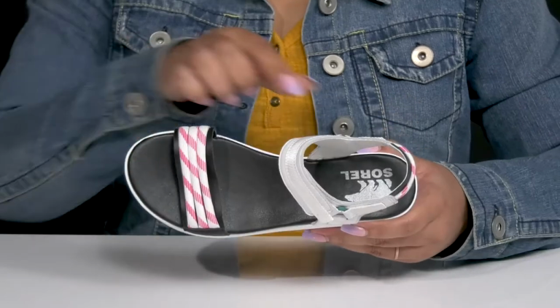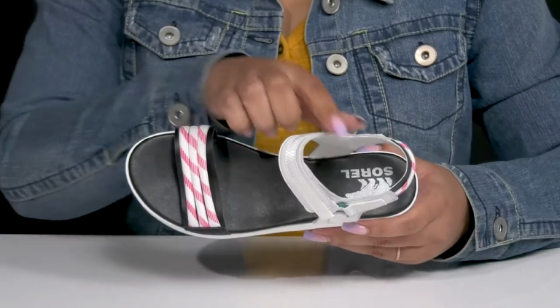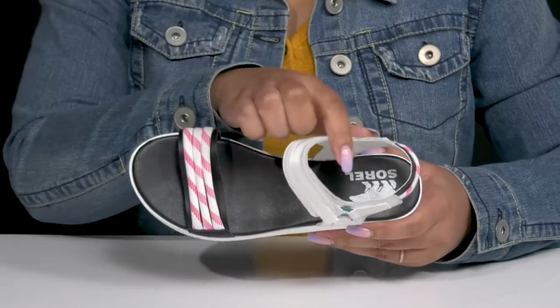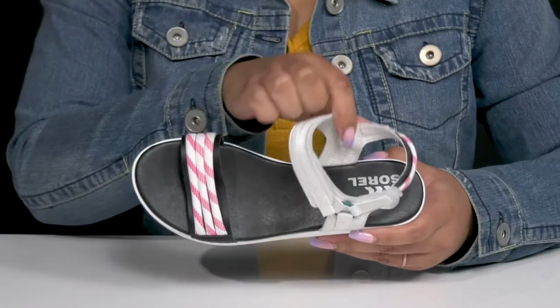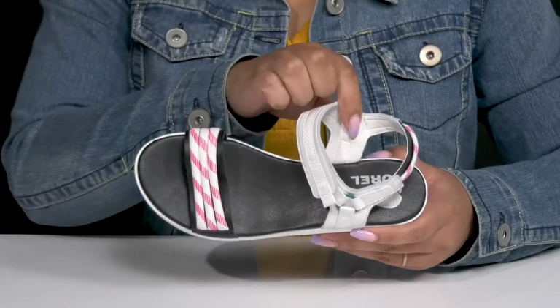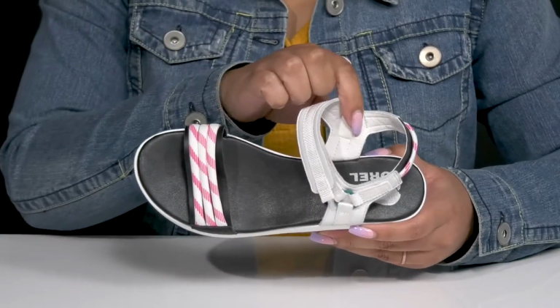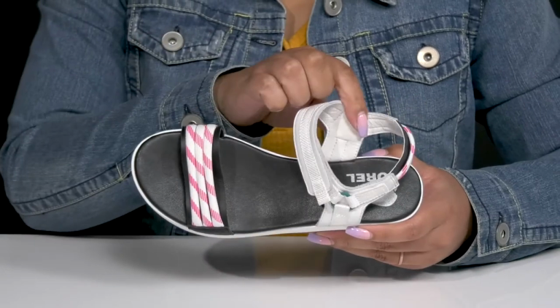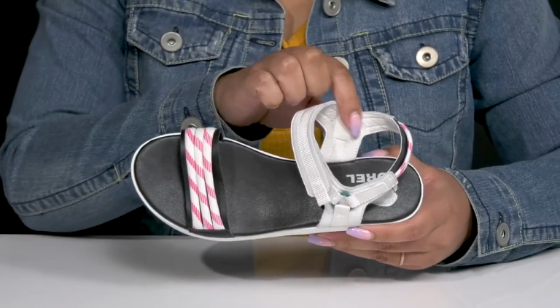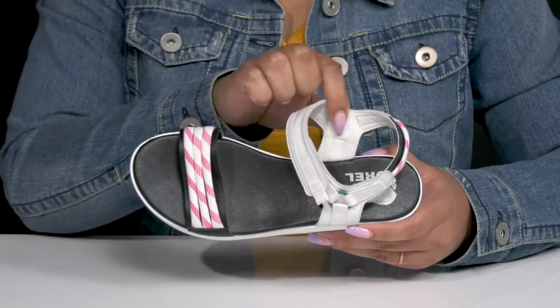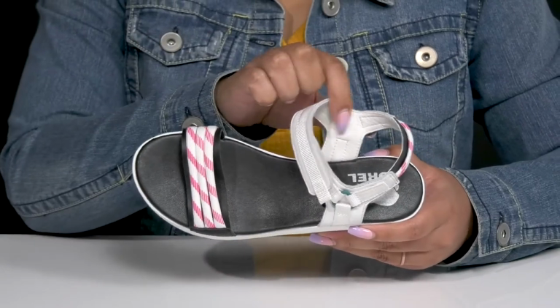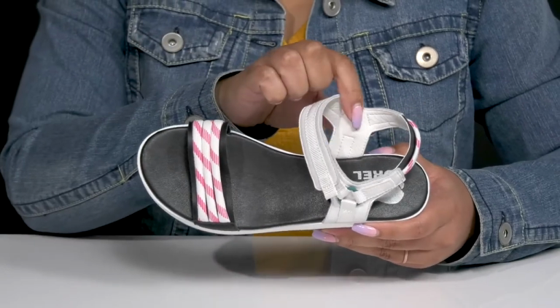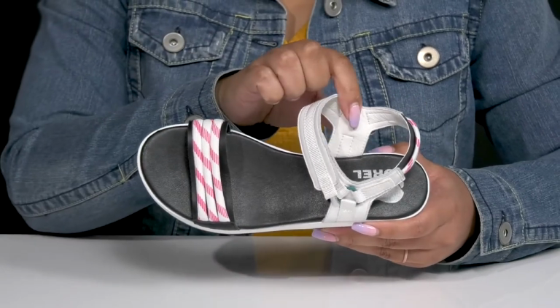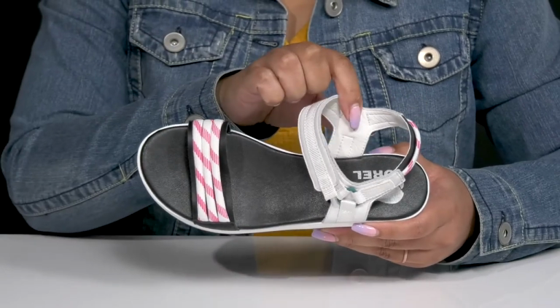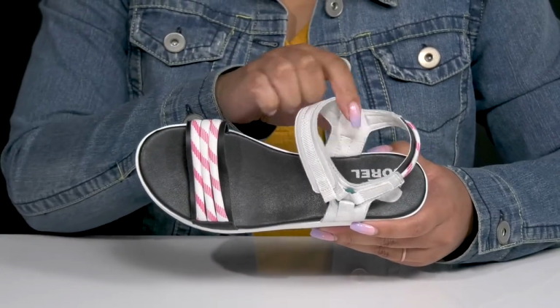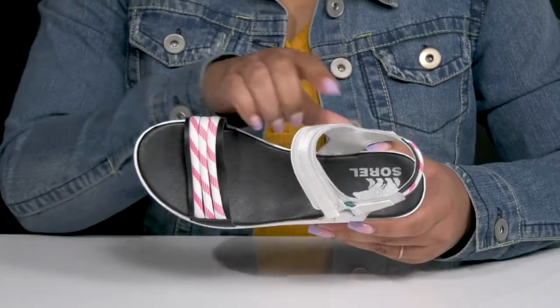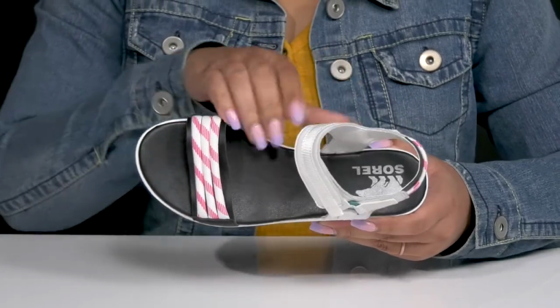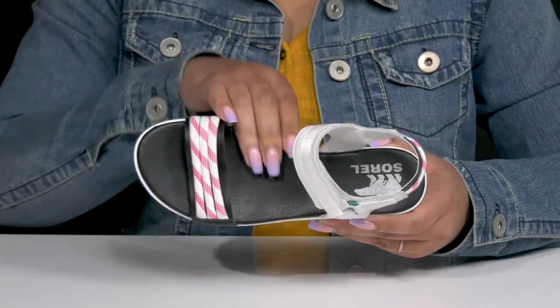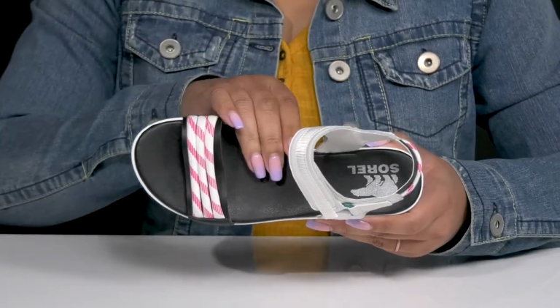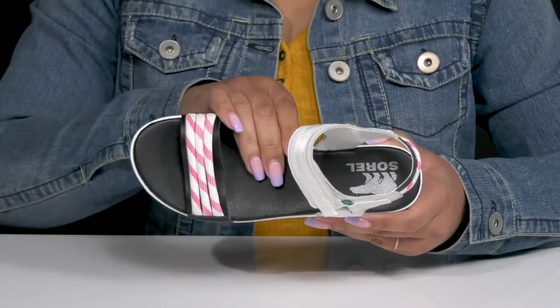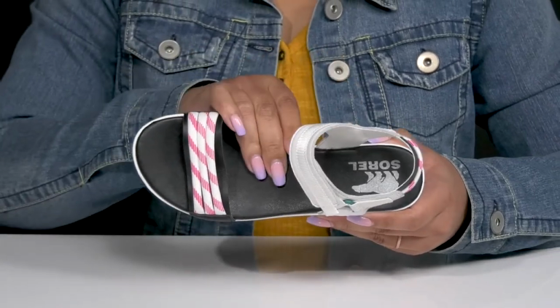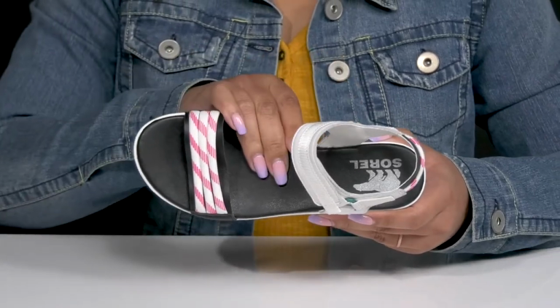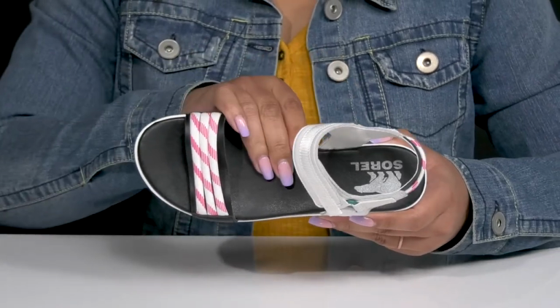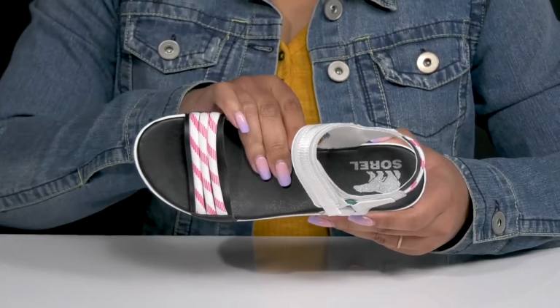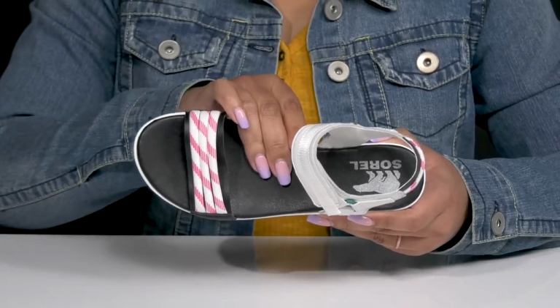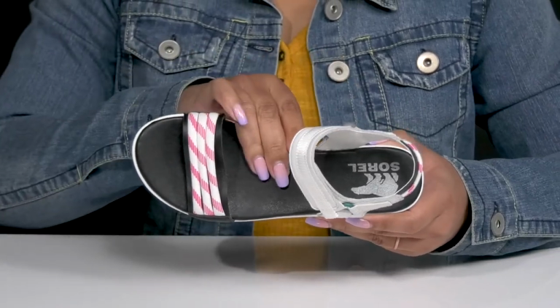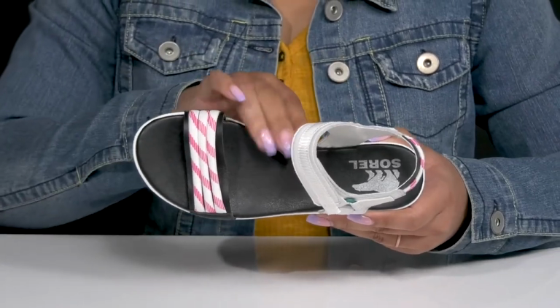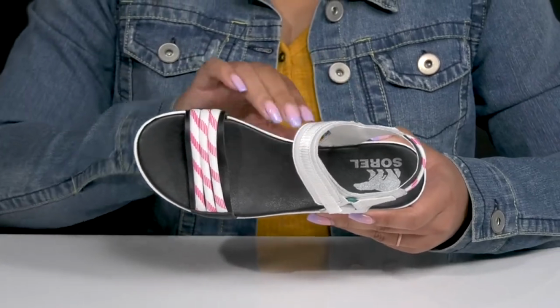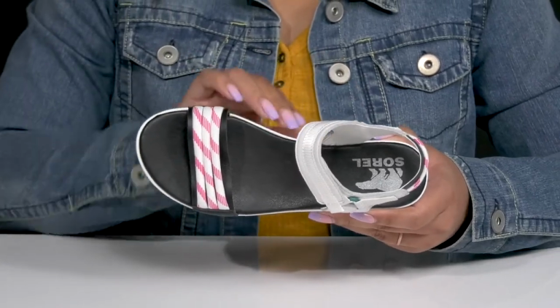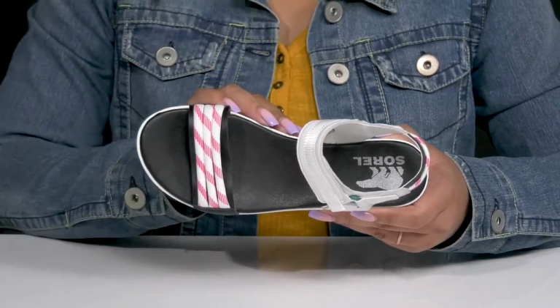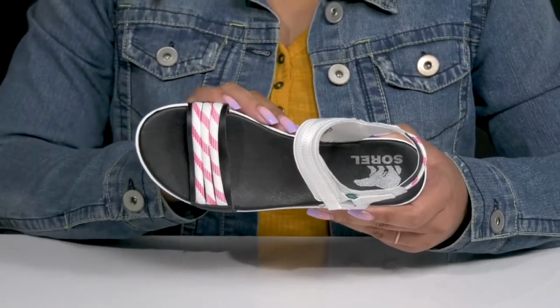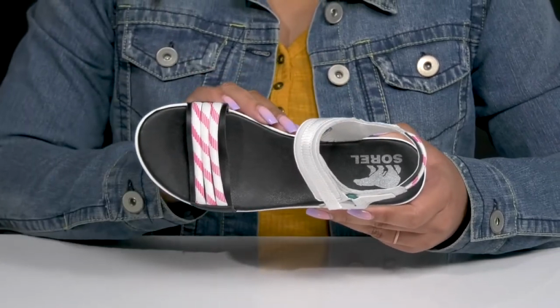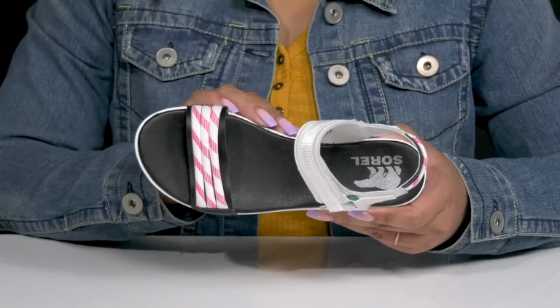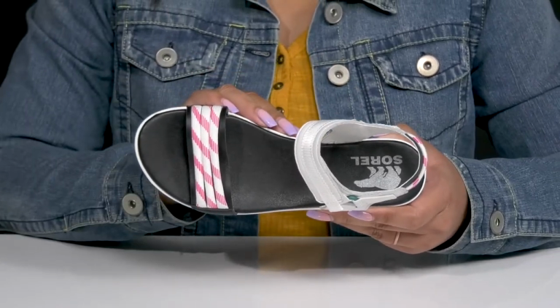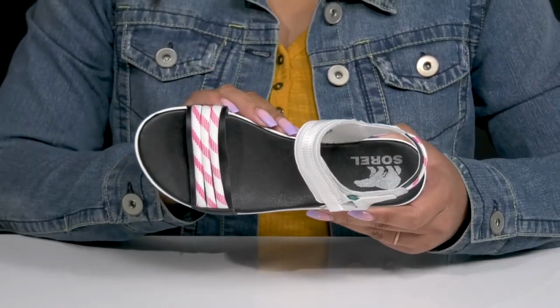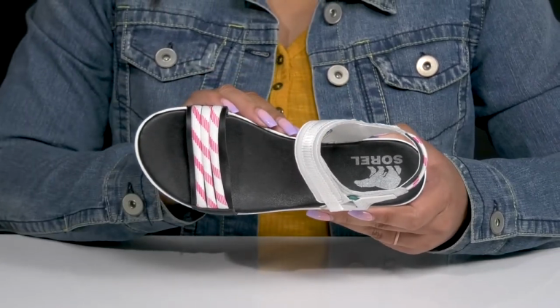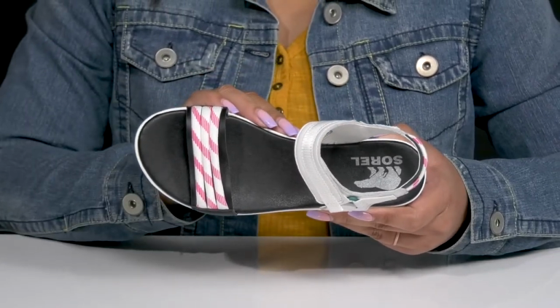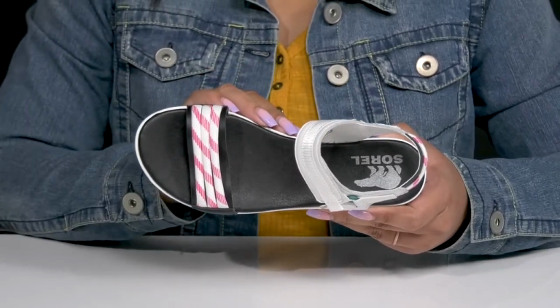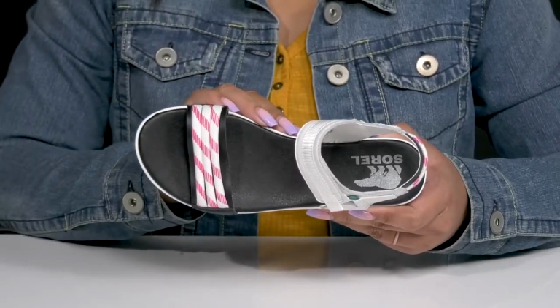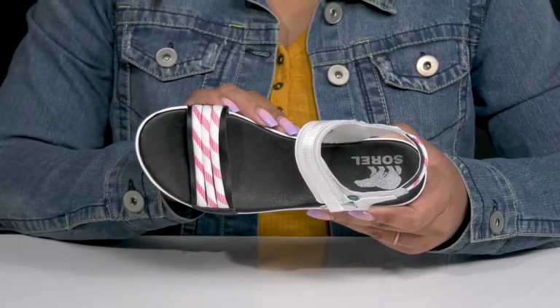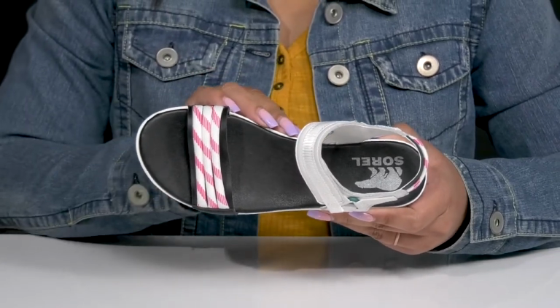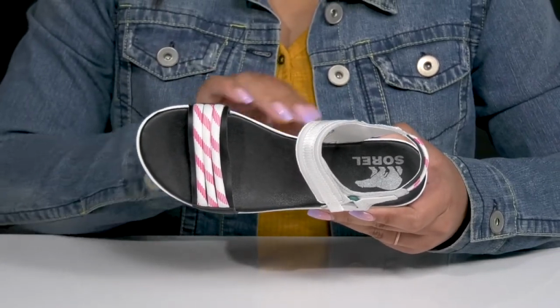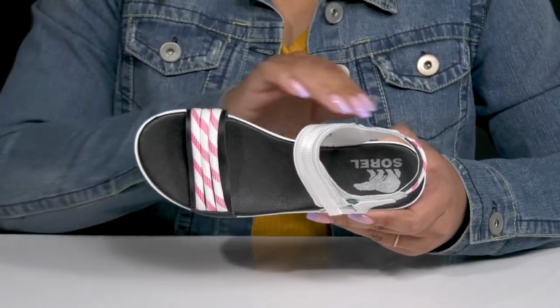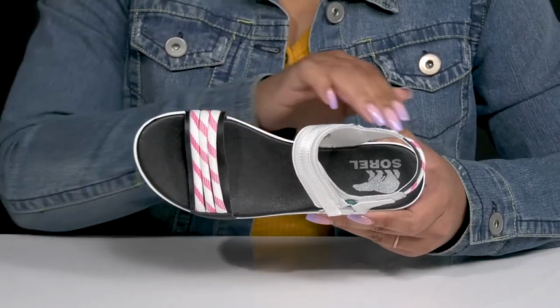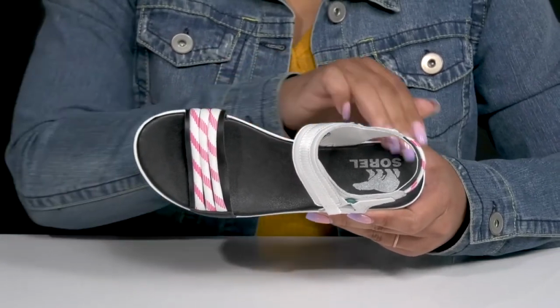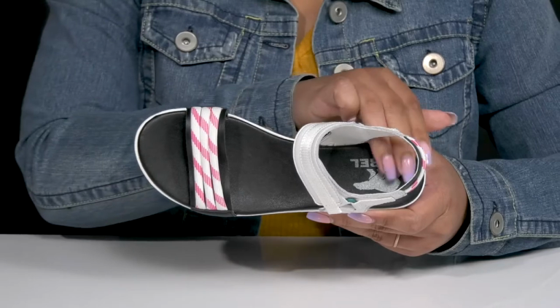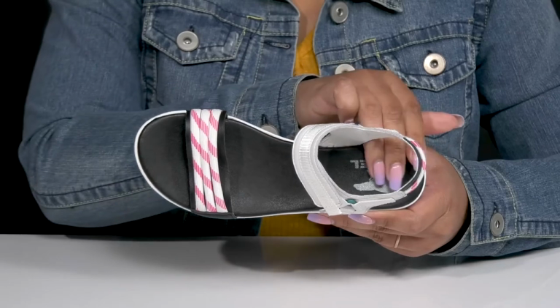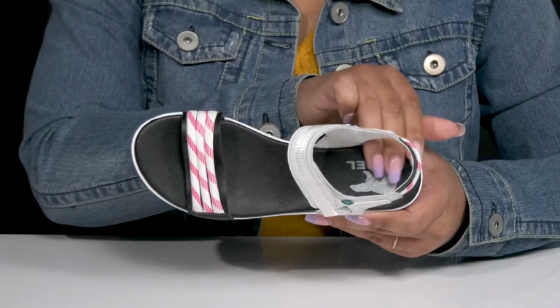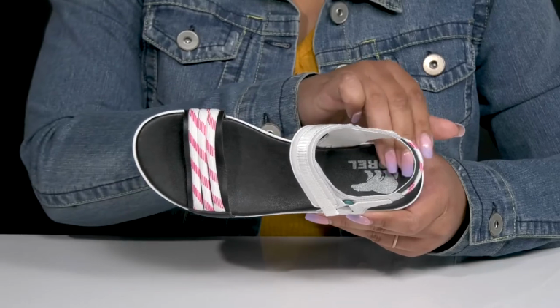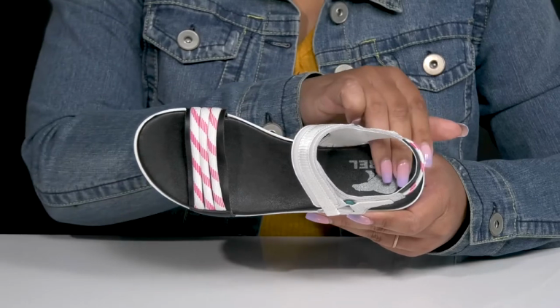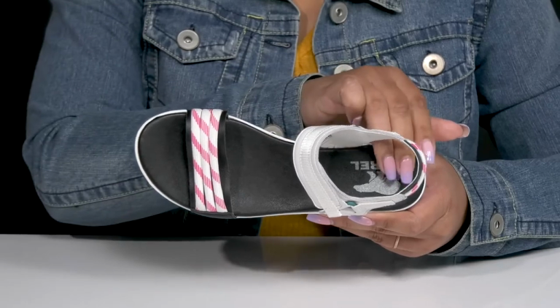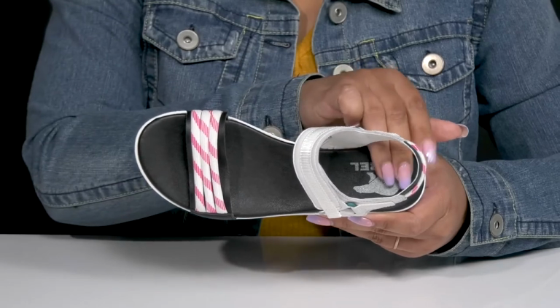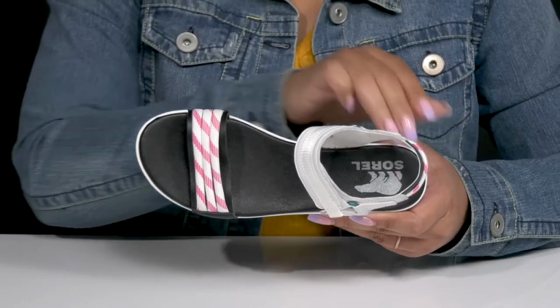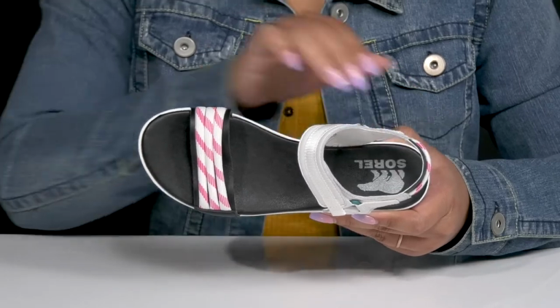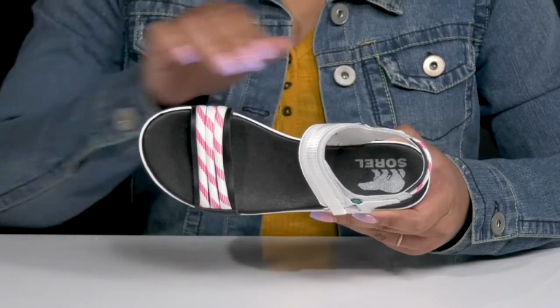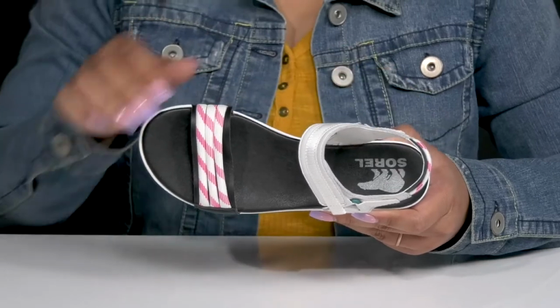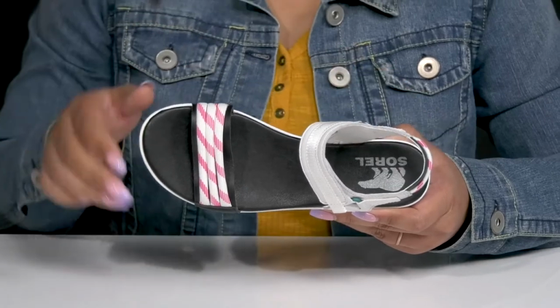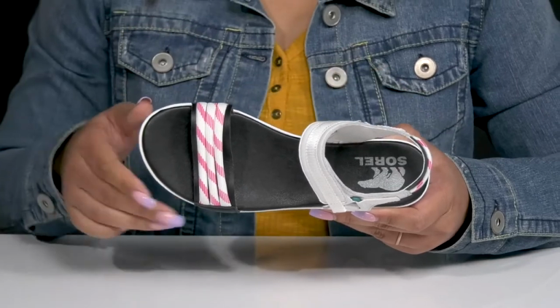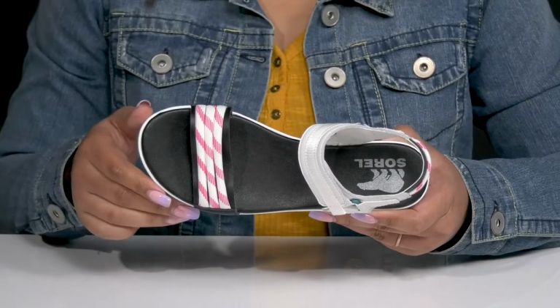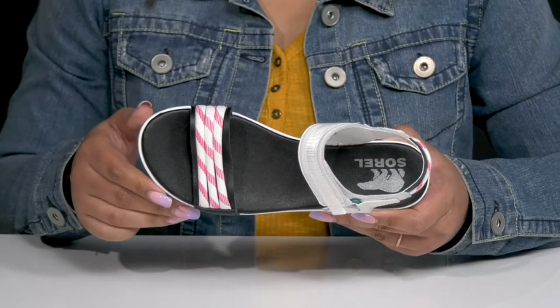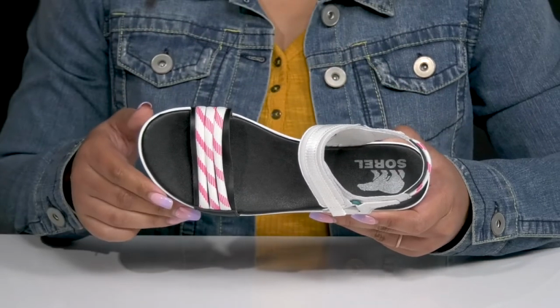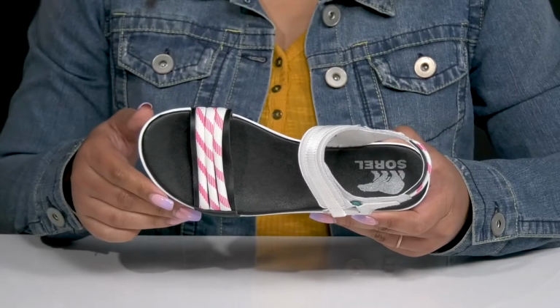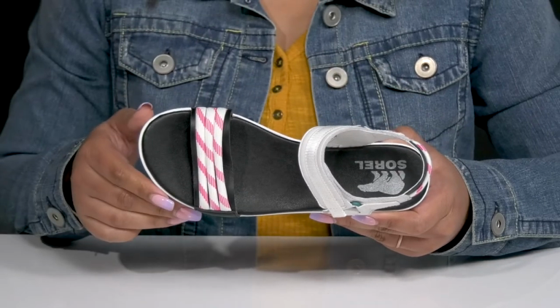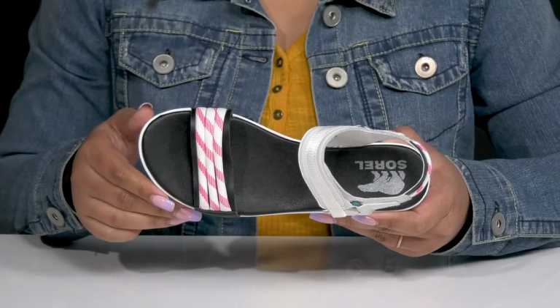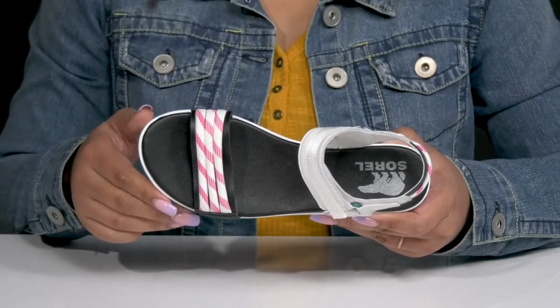Inside, there is a textile lining with a lightly cushioned footbed to keep you comfortable all day, and the brand name is printed at the heel.